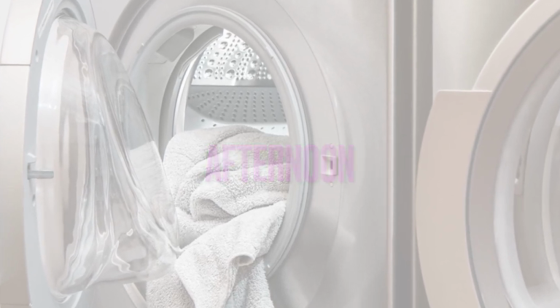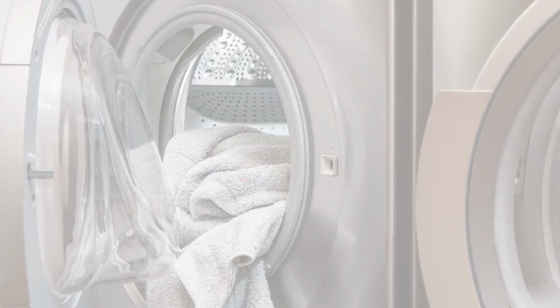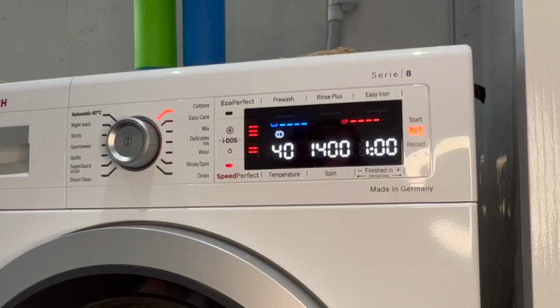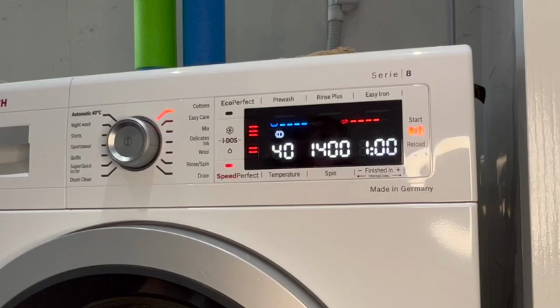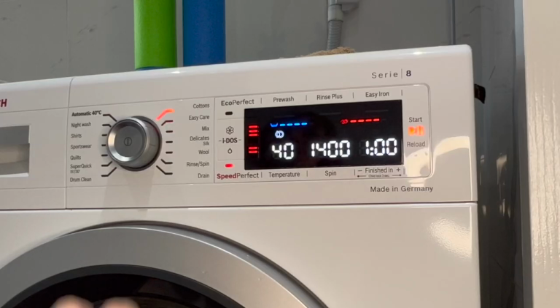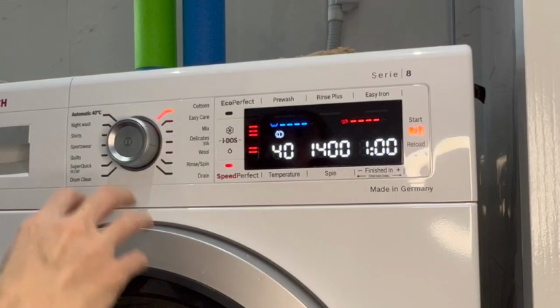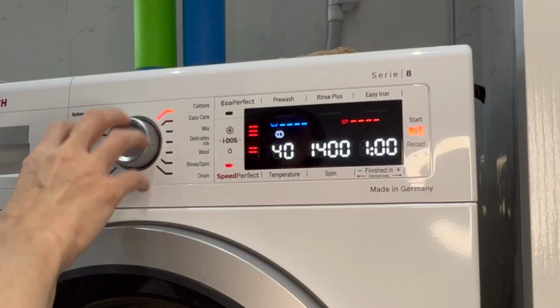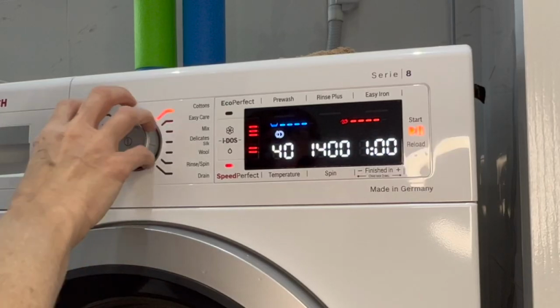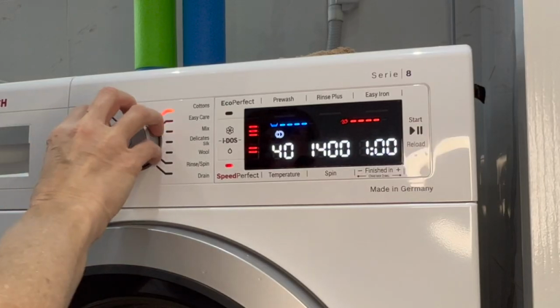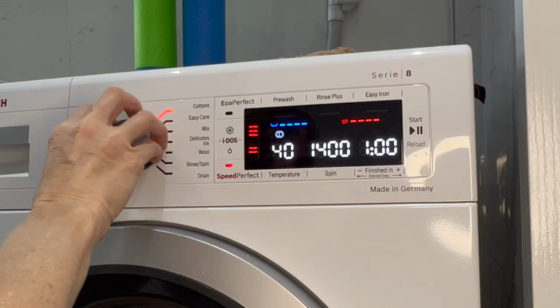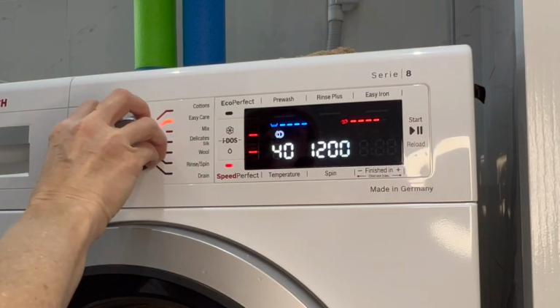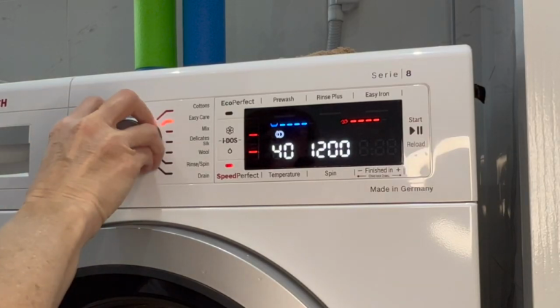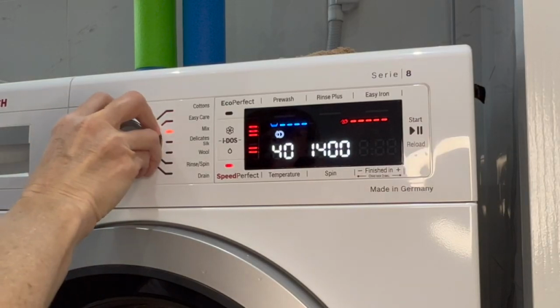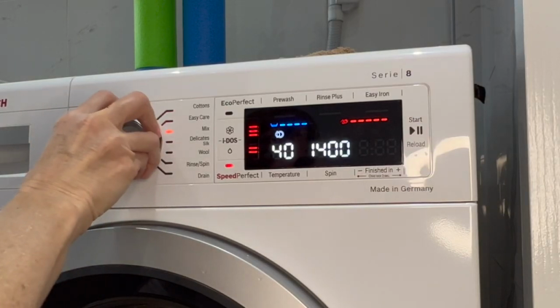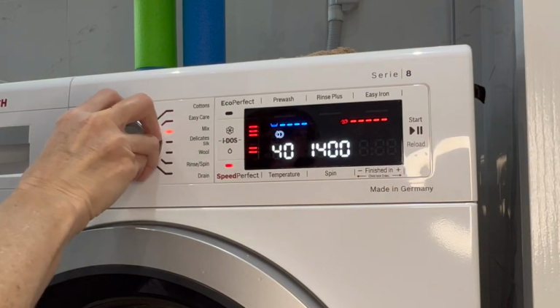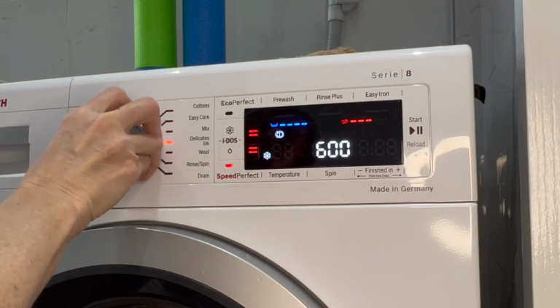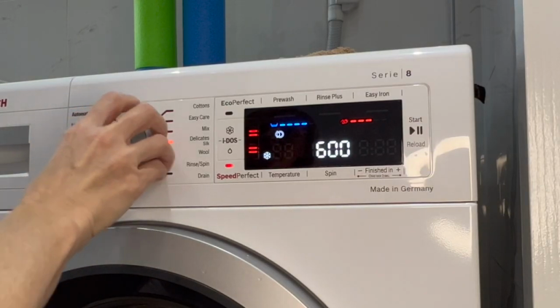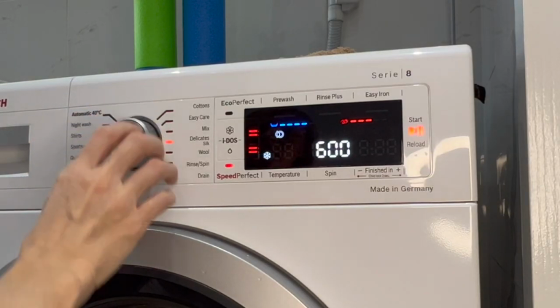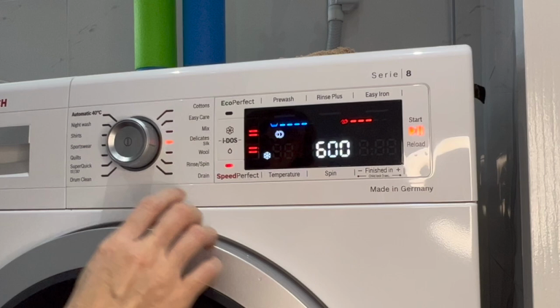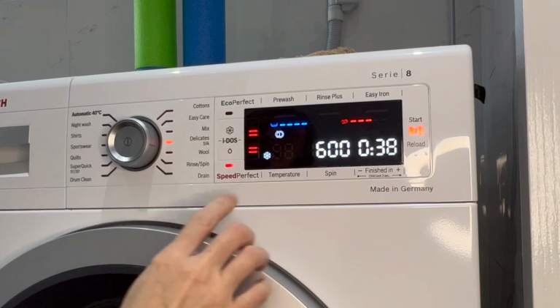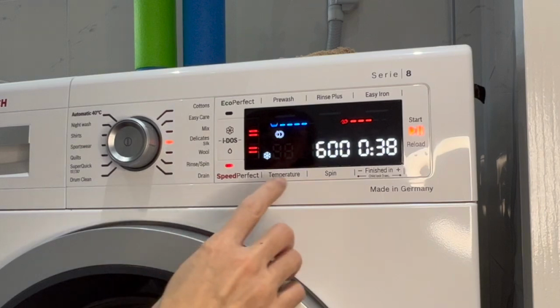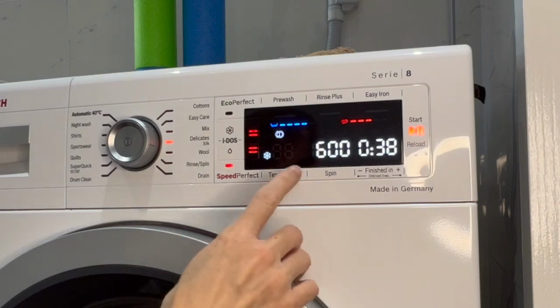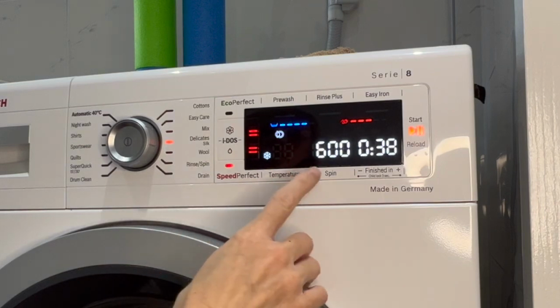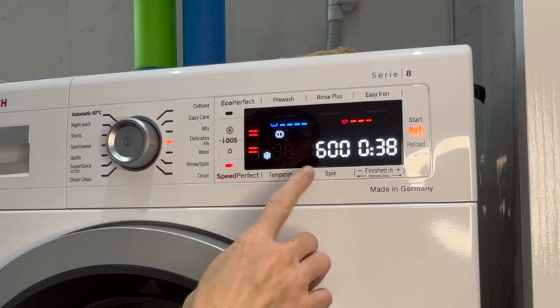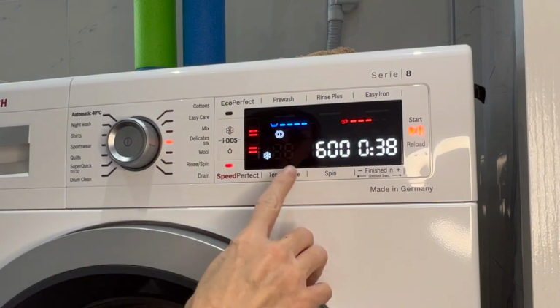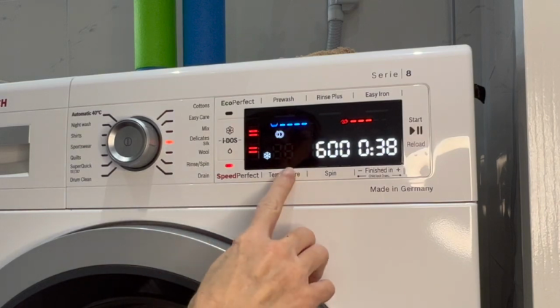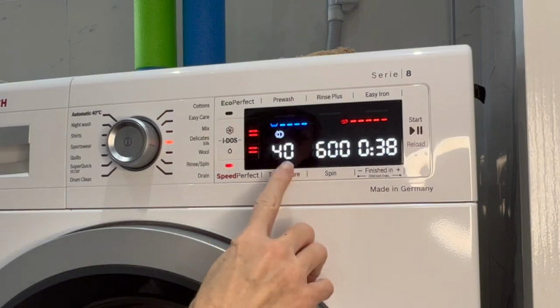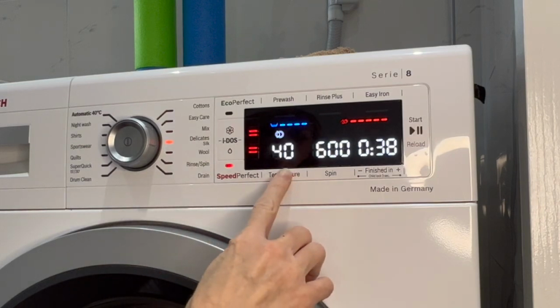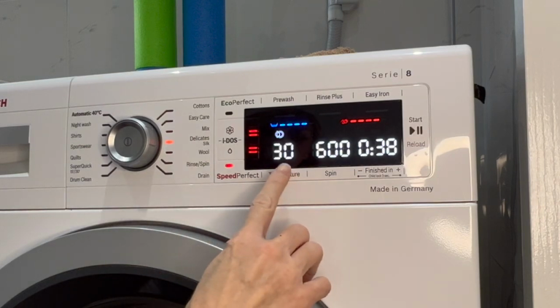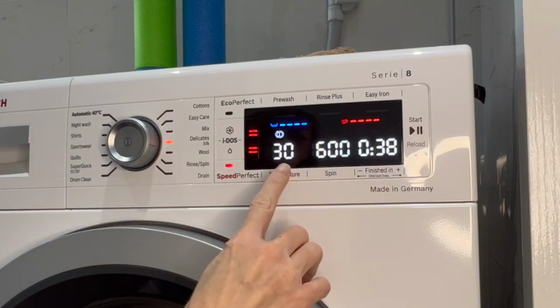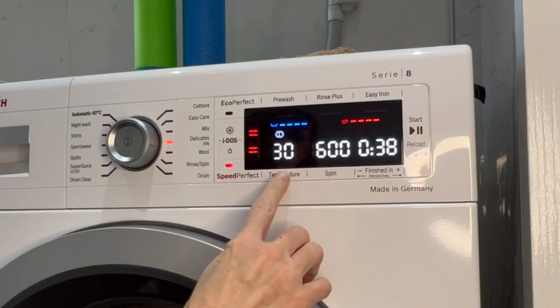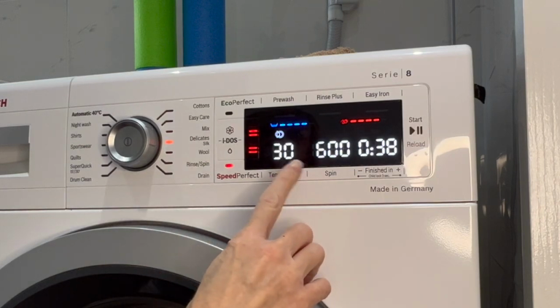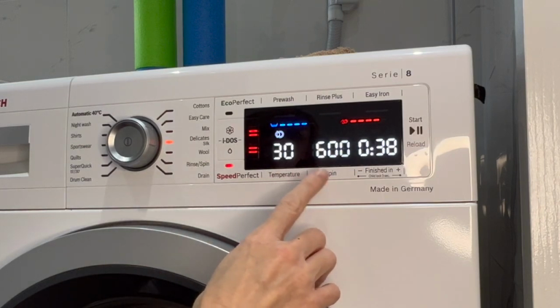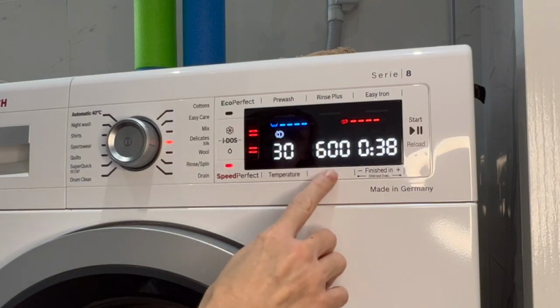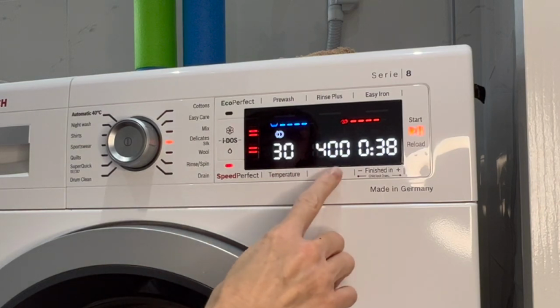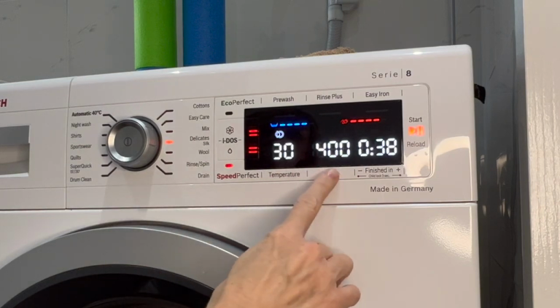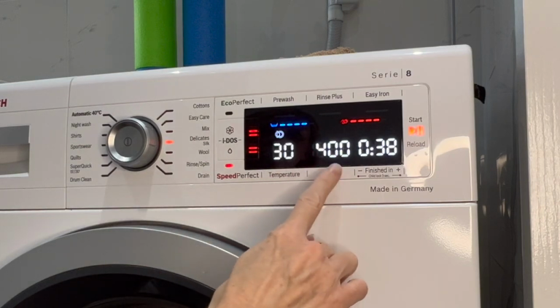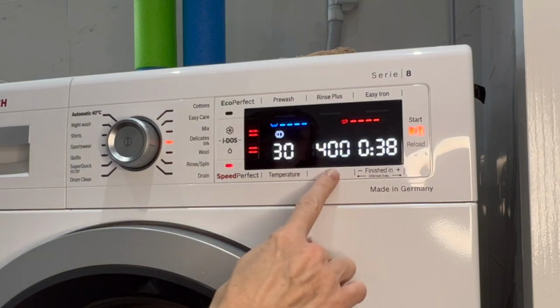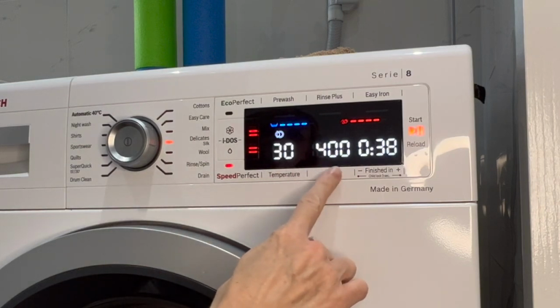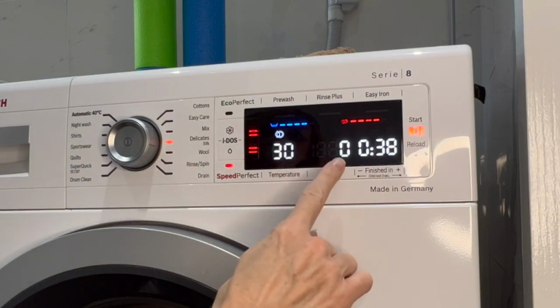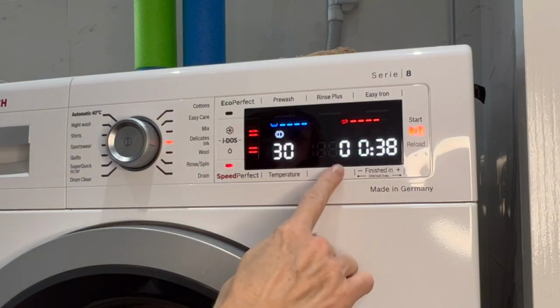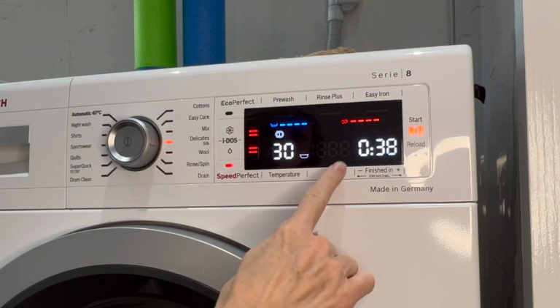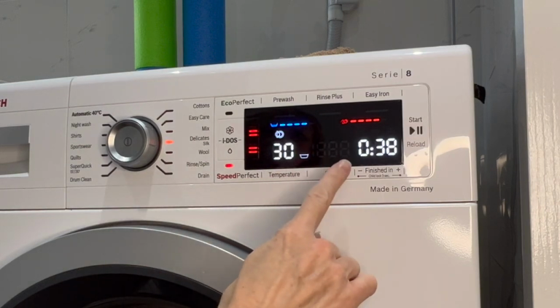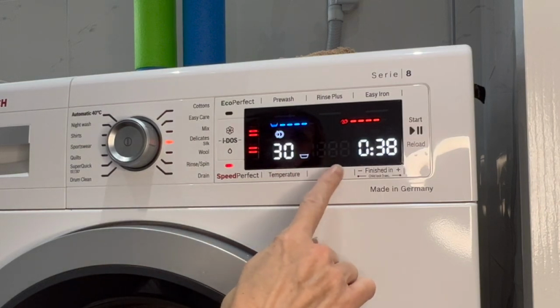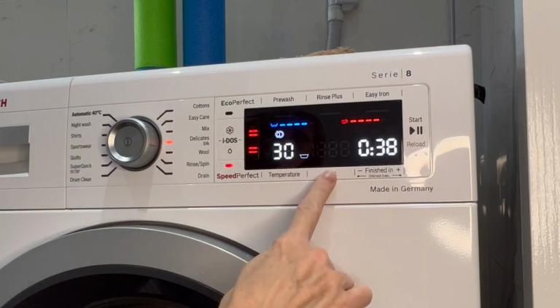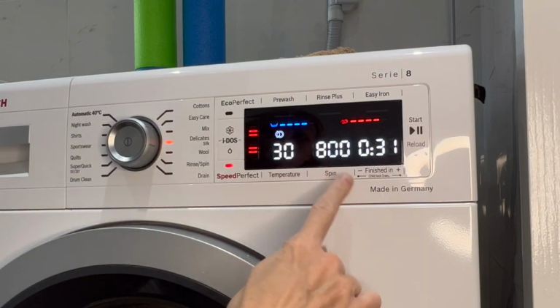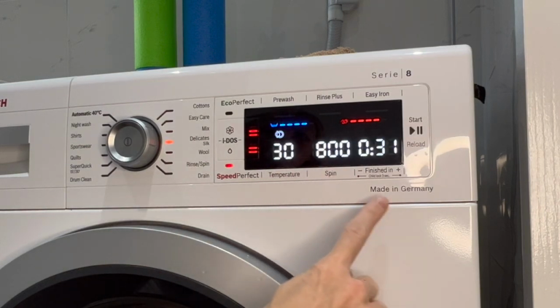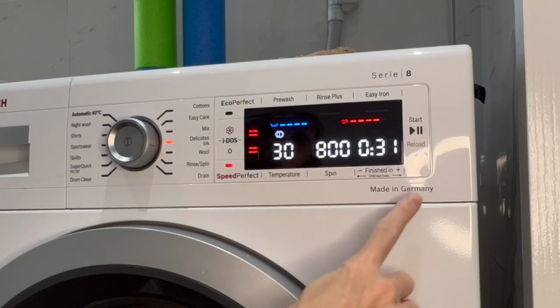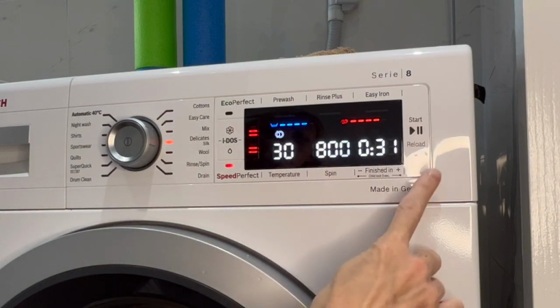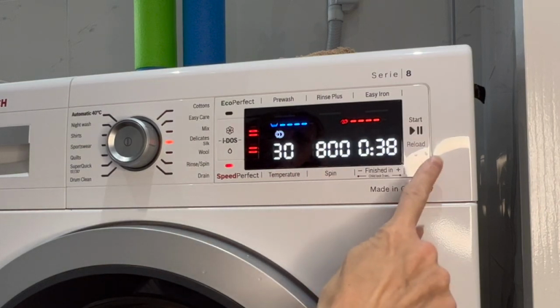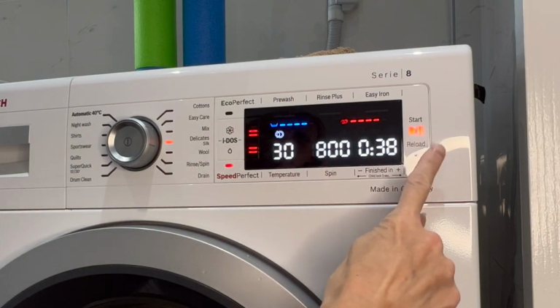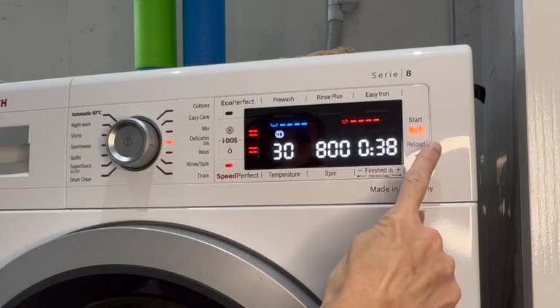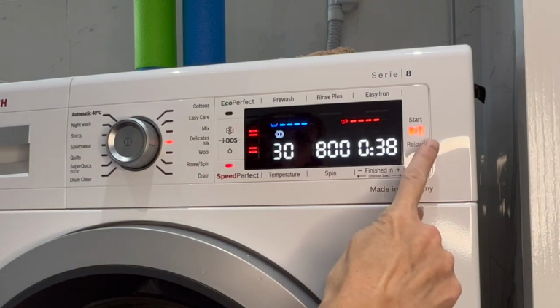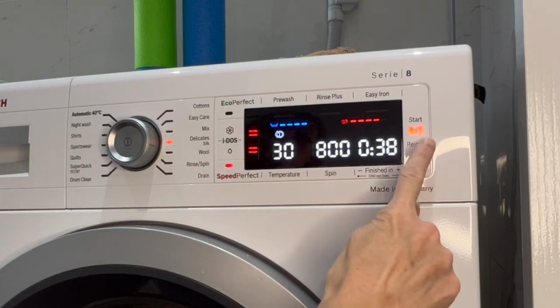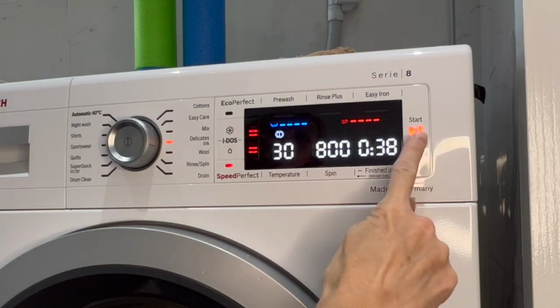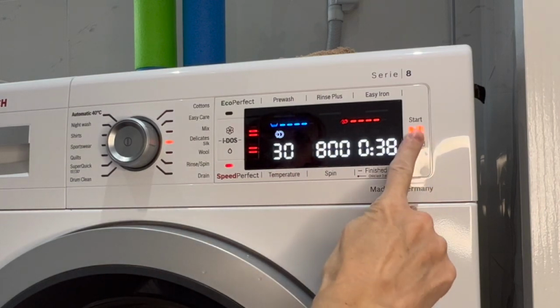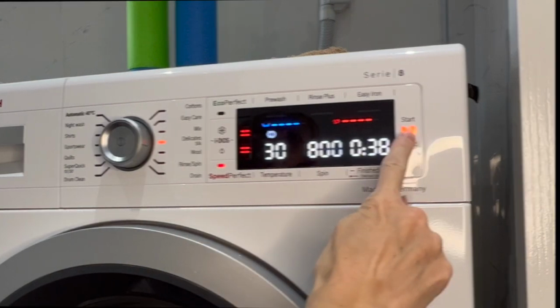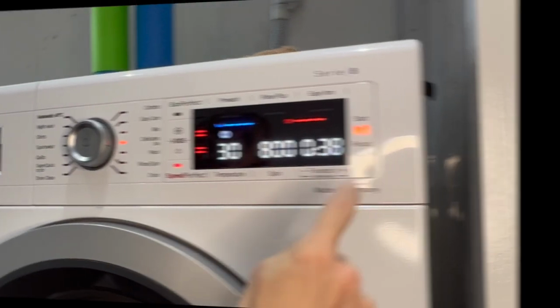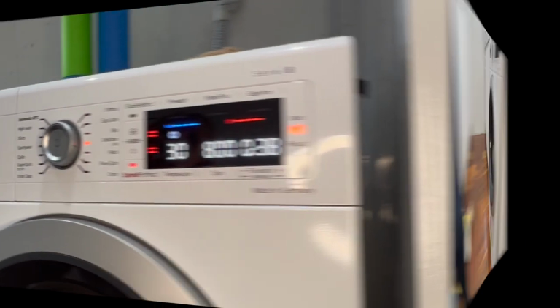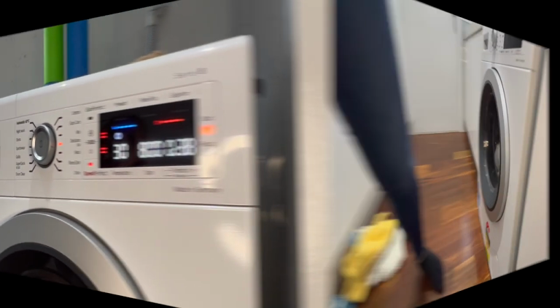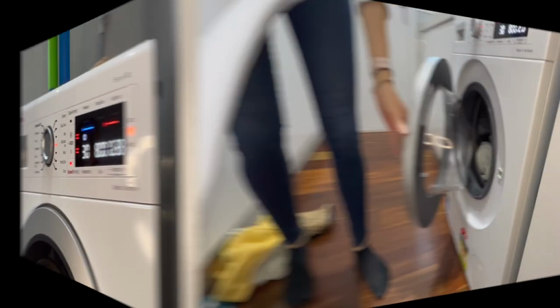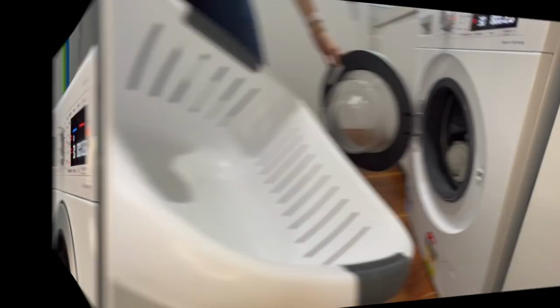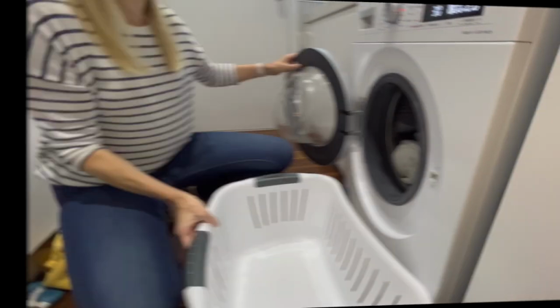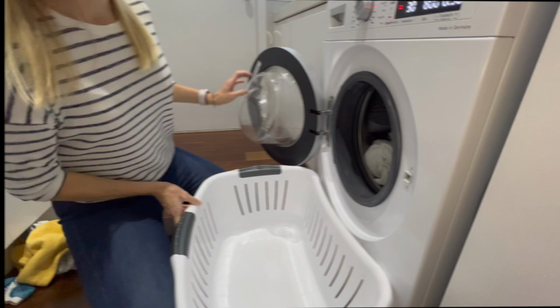I prepped a load in the washing machine before I left in the morning so that when I got home I could just set it going while I'm getting dinner ready.